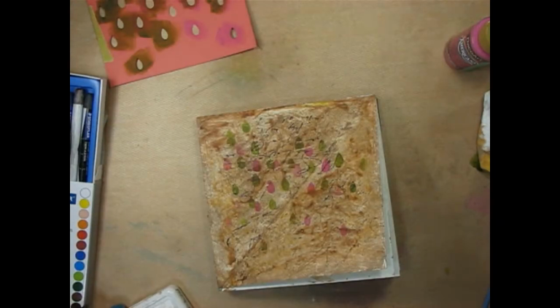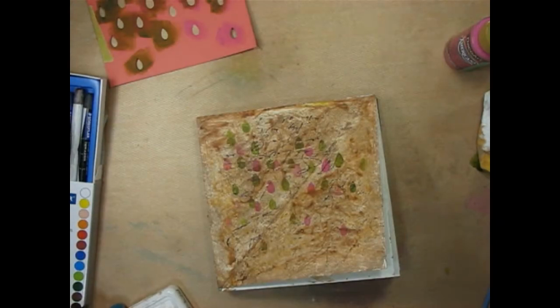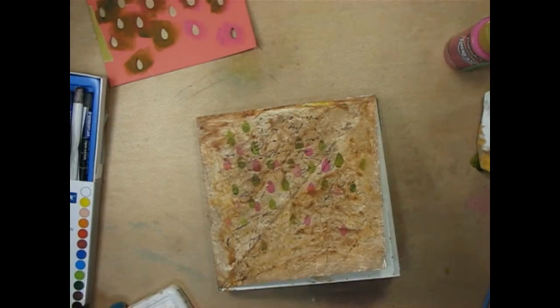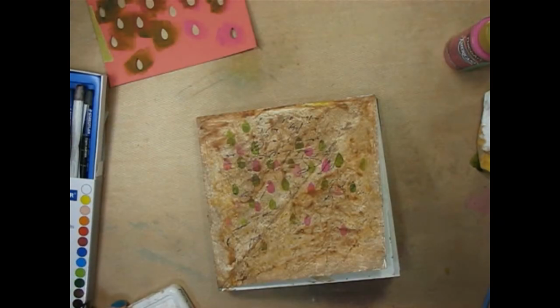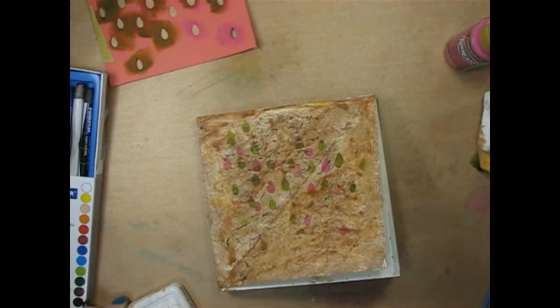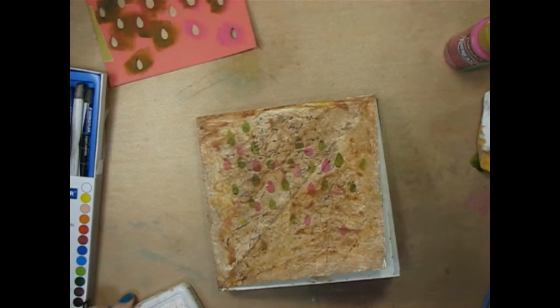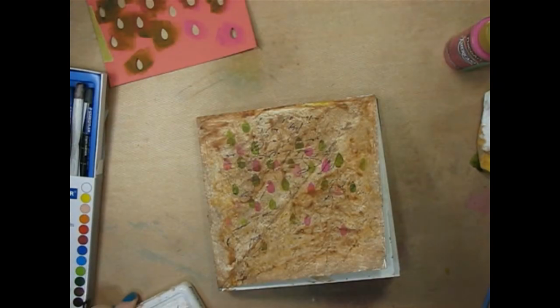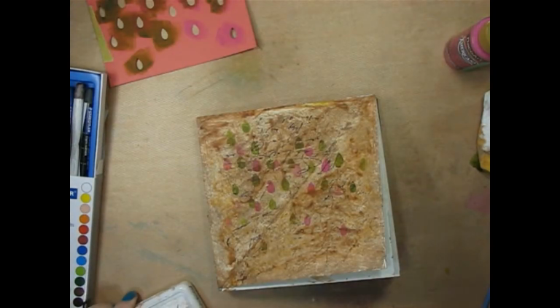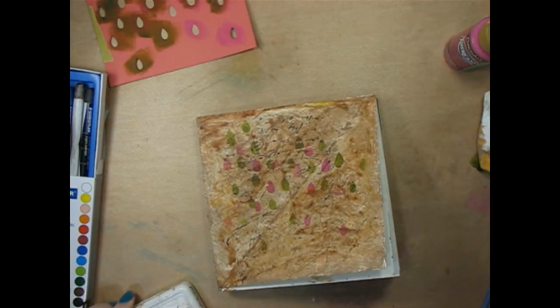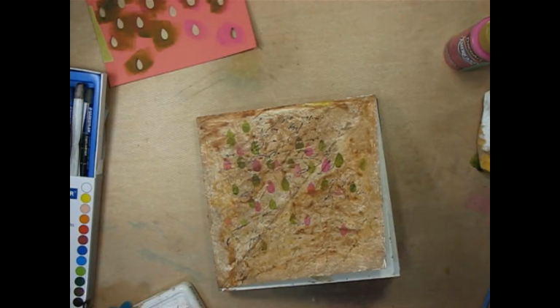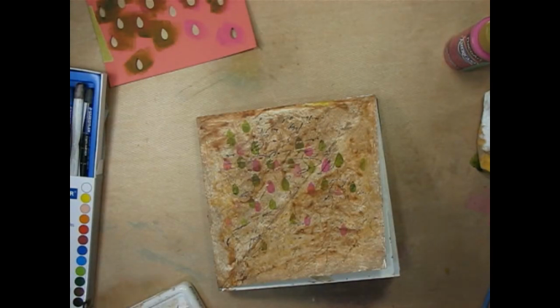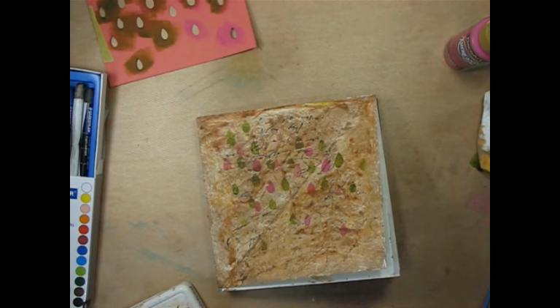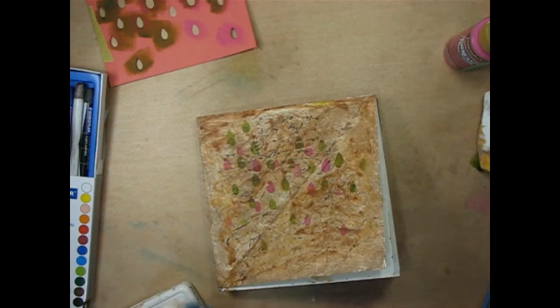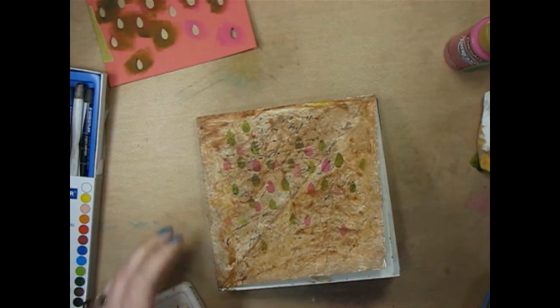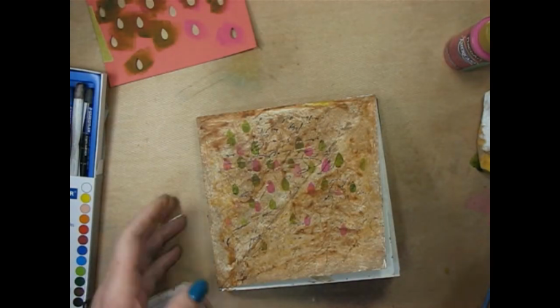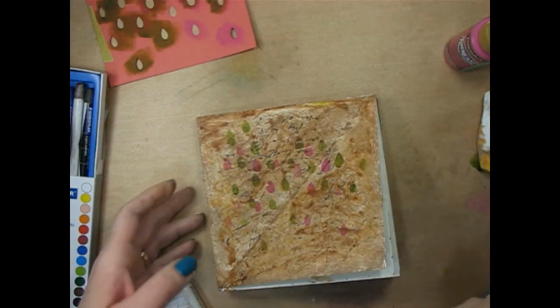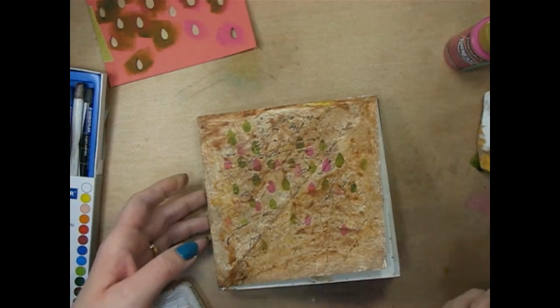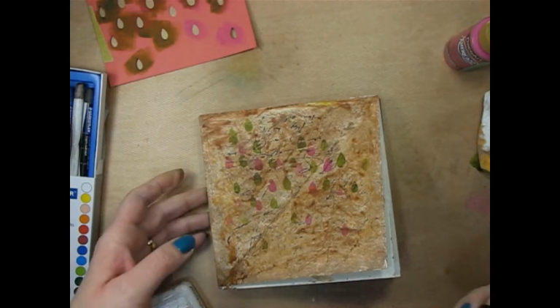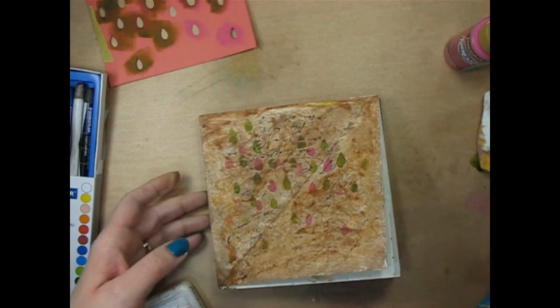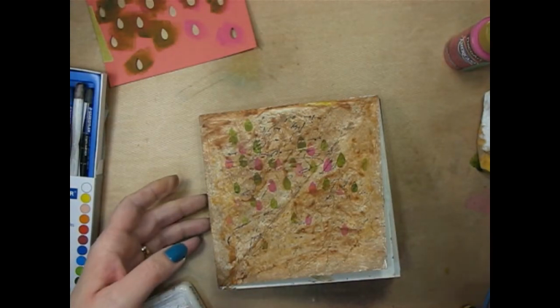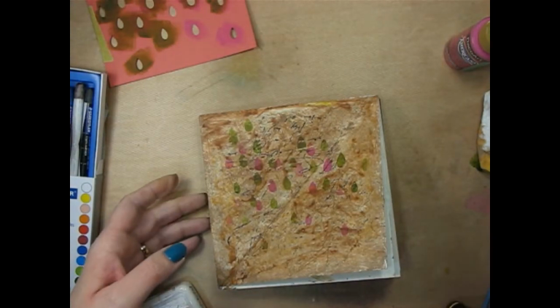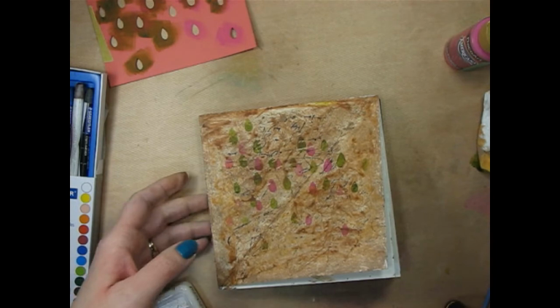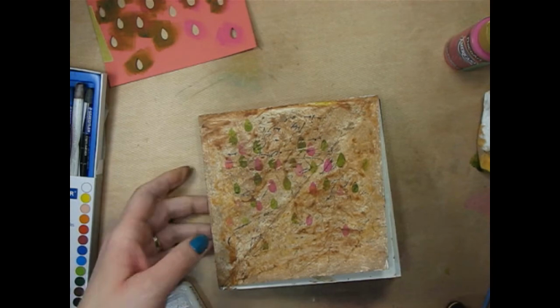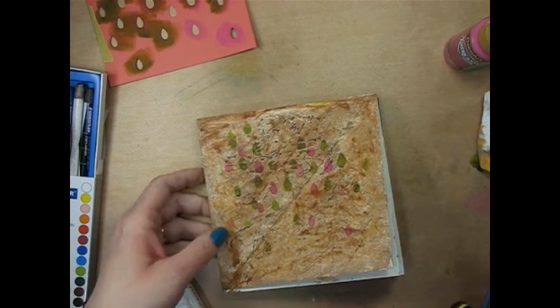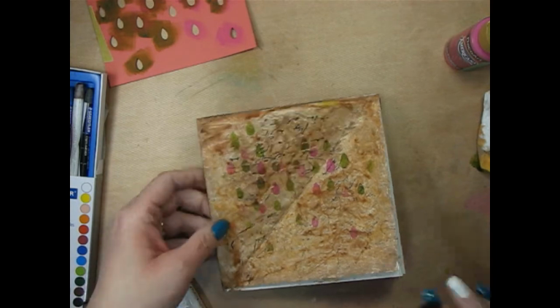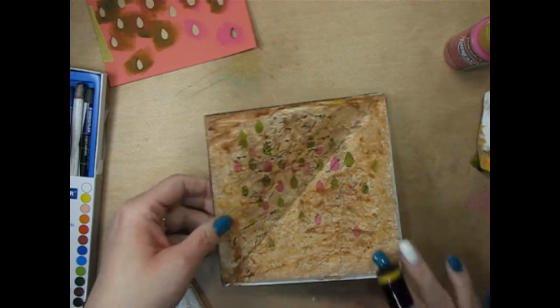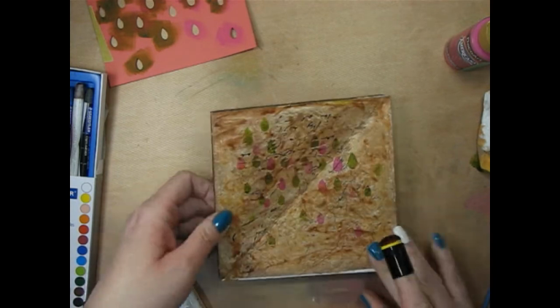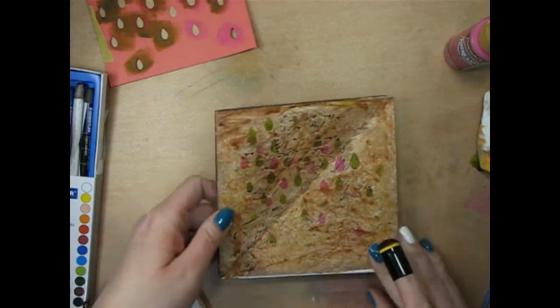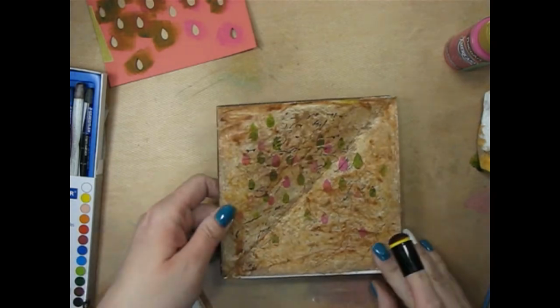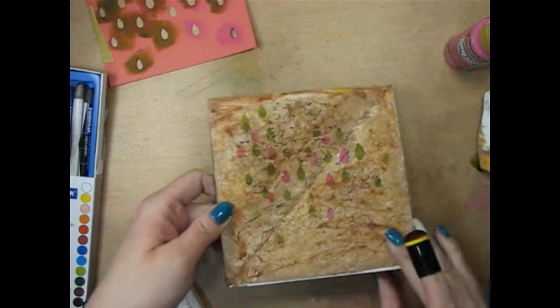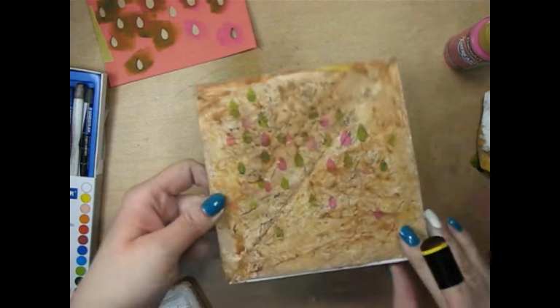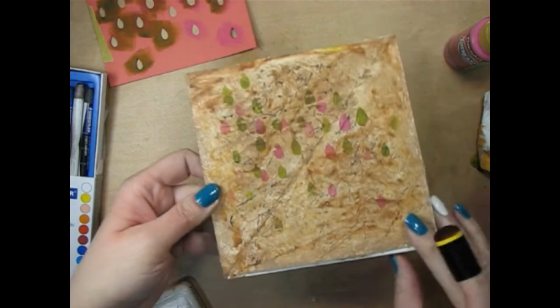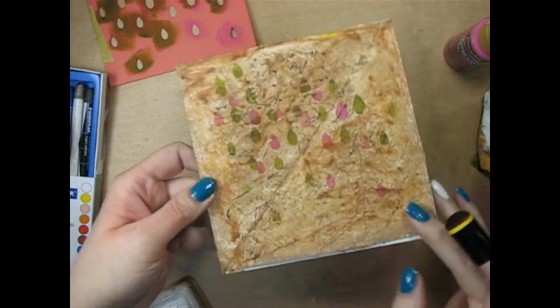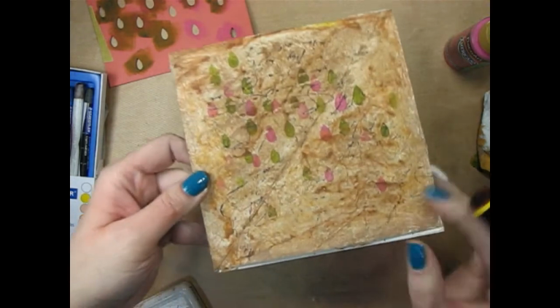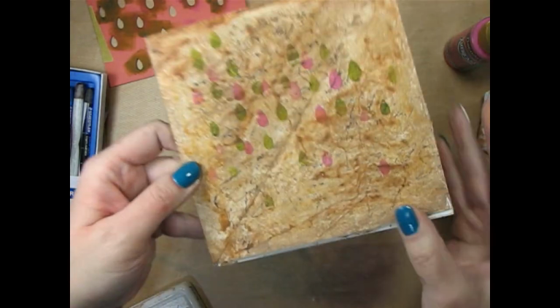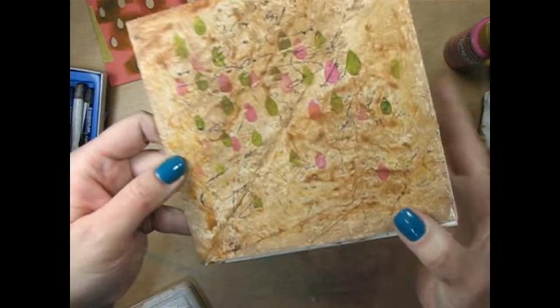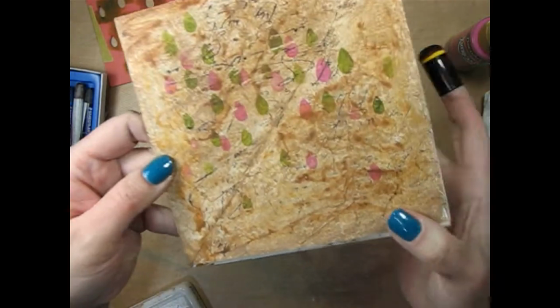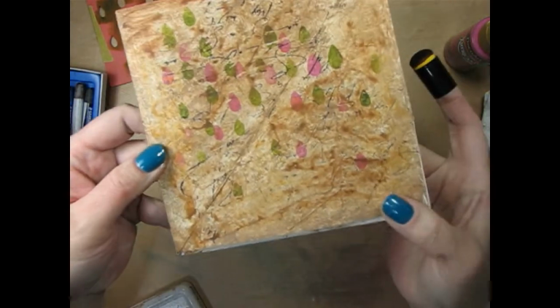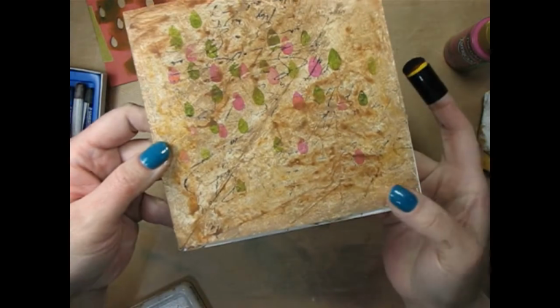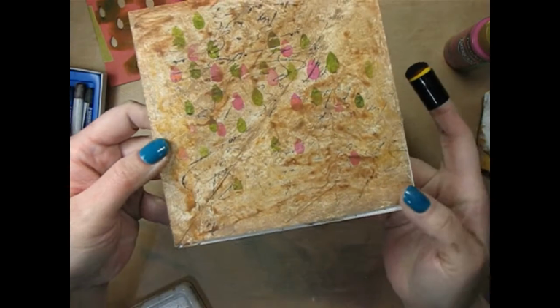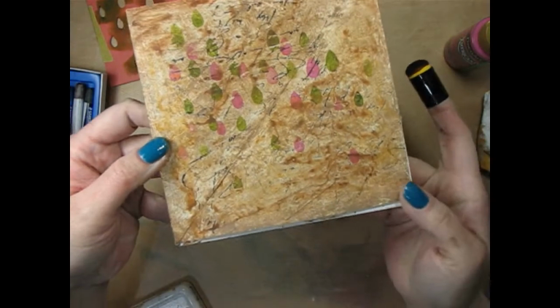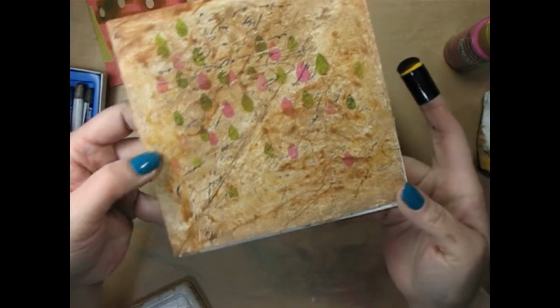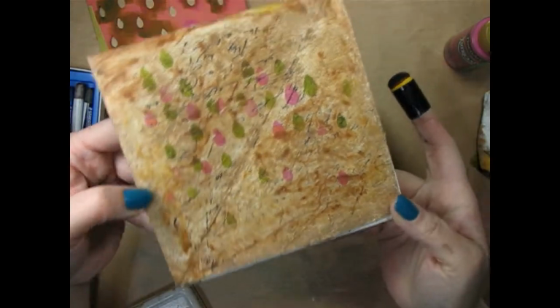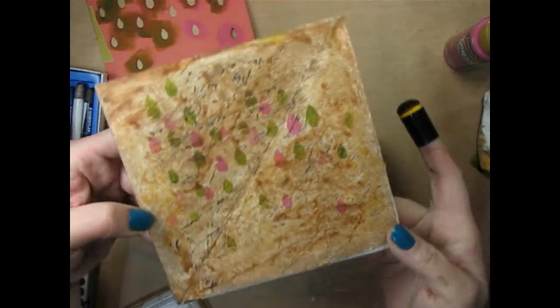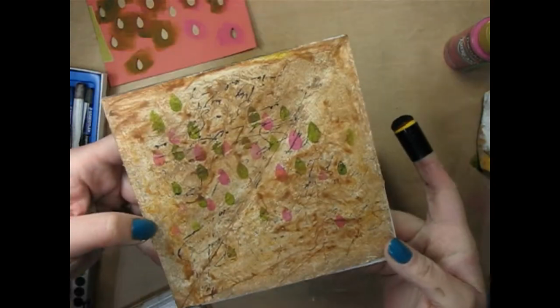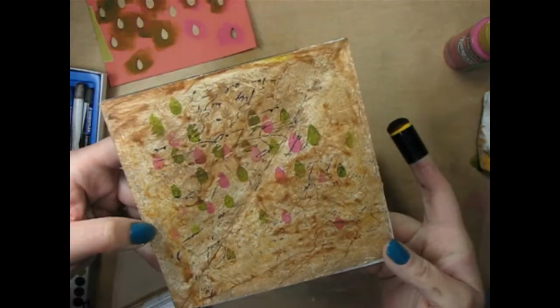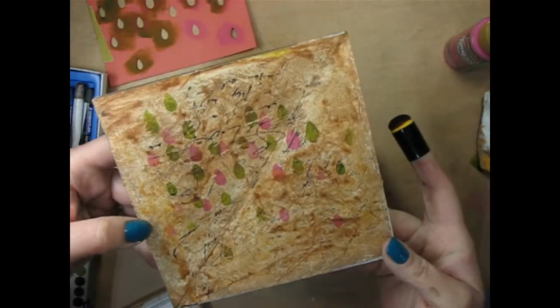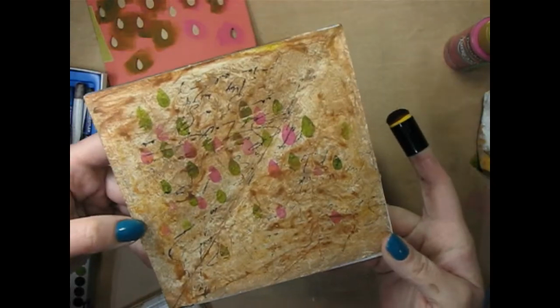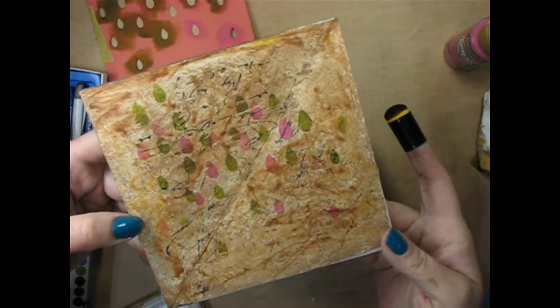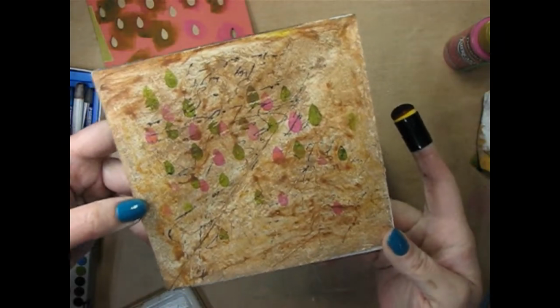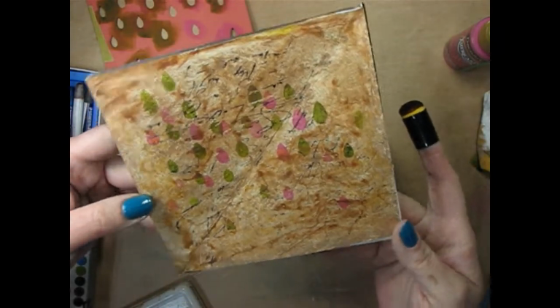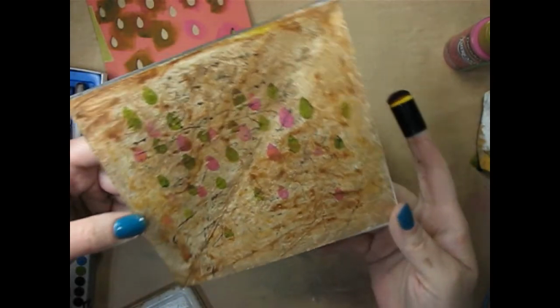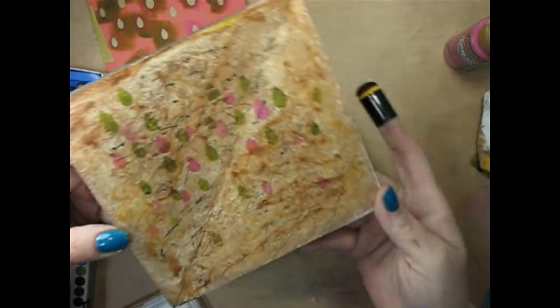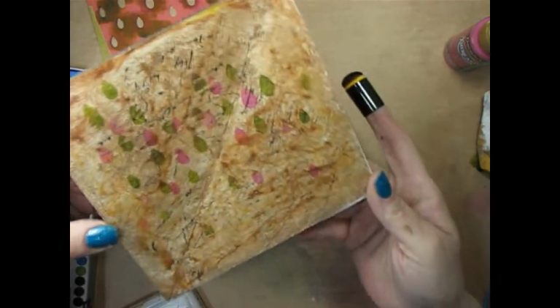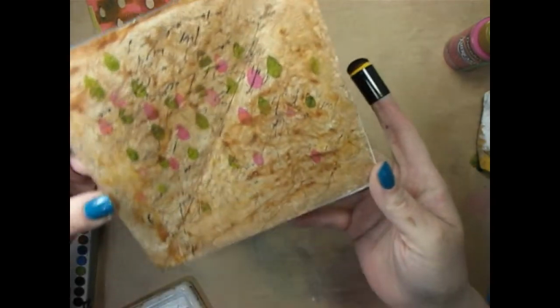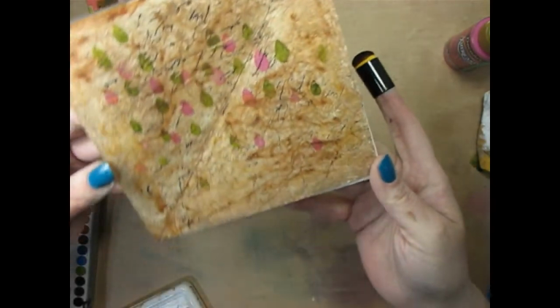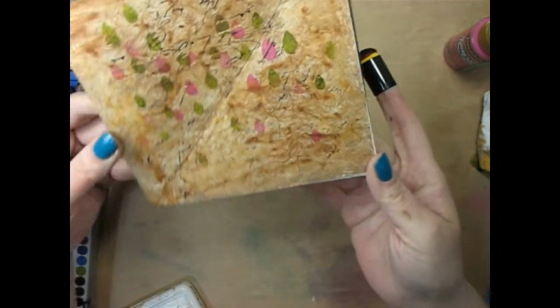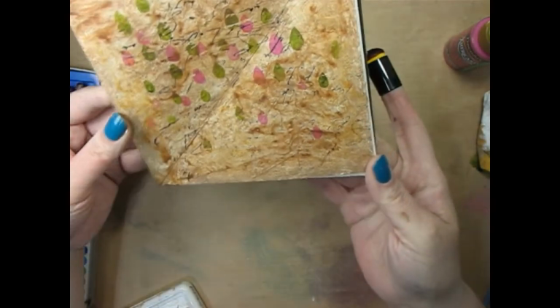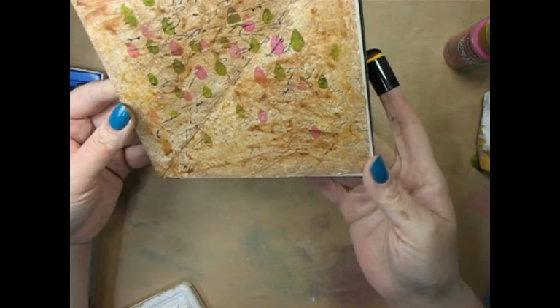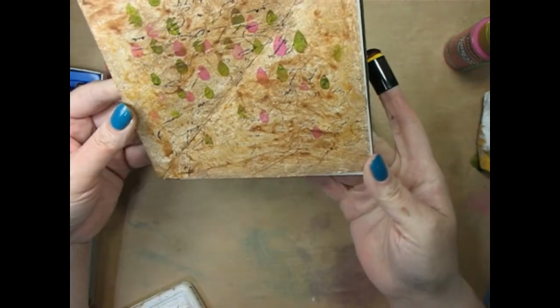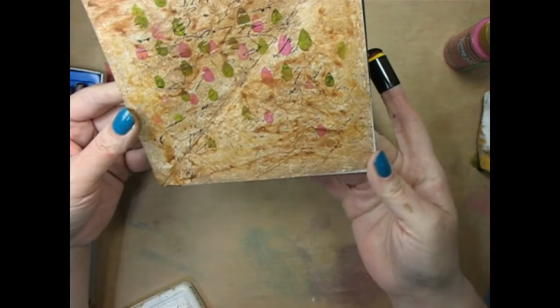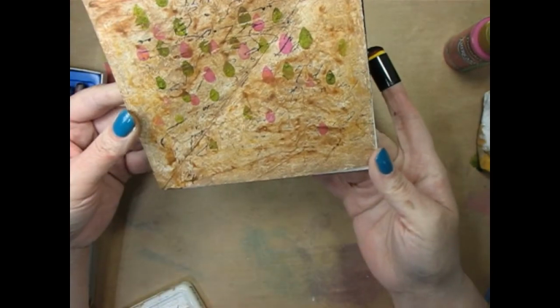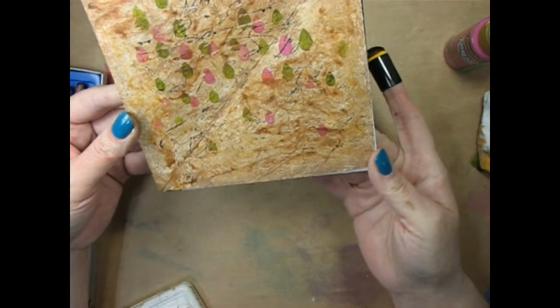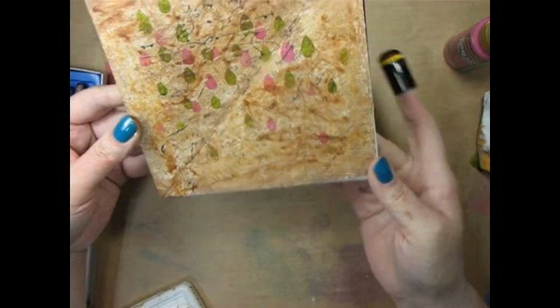Spray that with the water, let the water run. See how that color is moving? So I'm going to give that a minute to dry and set up. Alright, so I'm back — I've got everything dry. I think for the most part I like what's going on in that background.